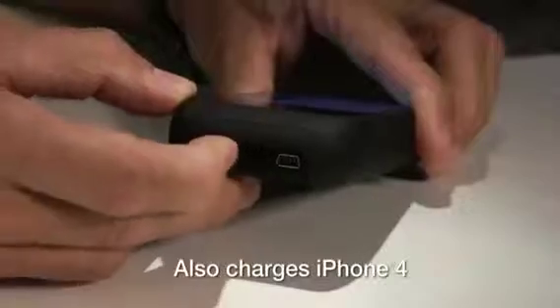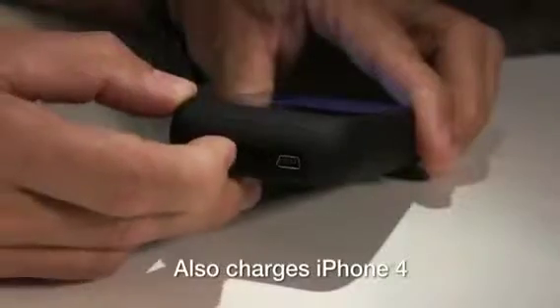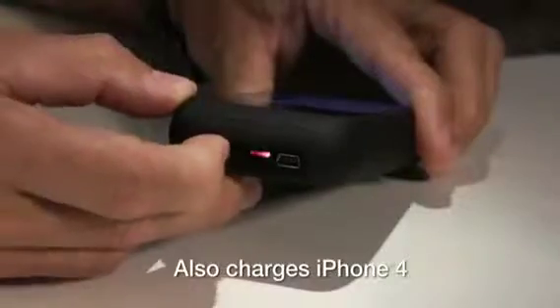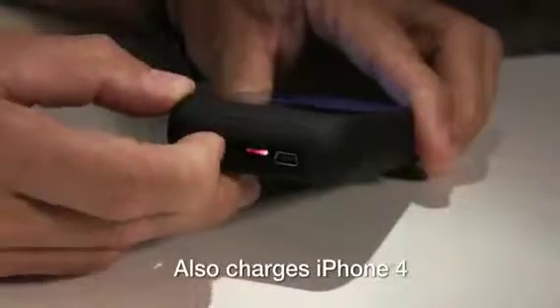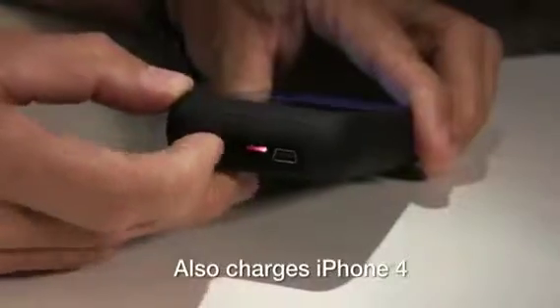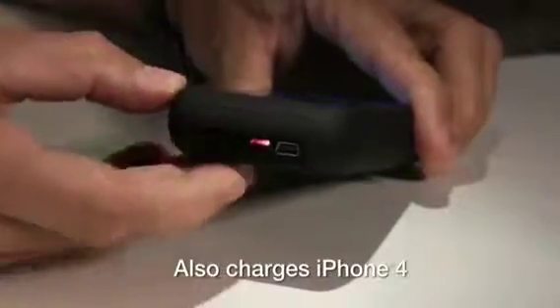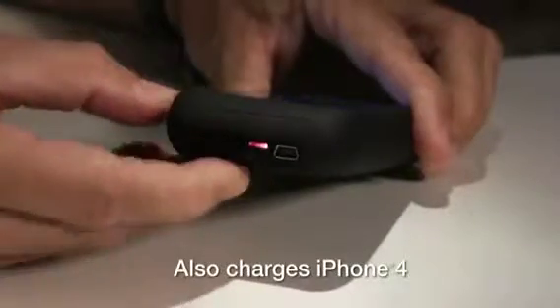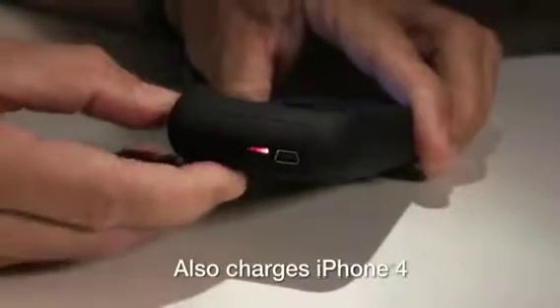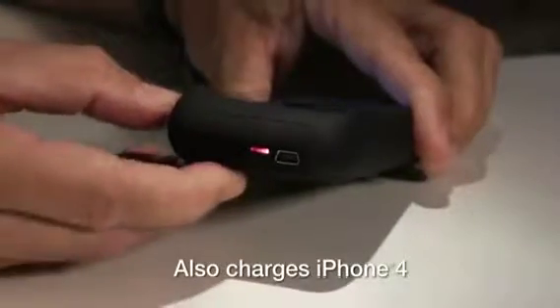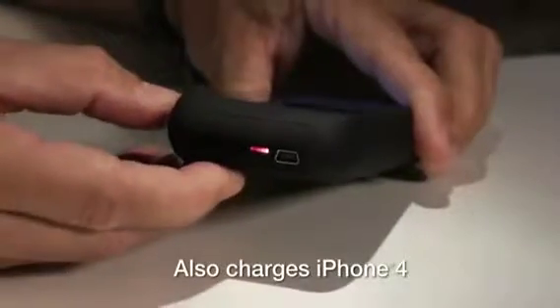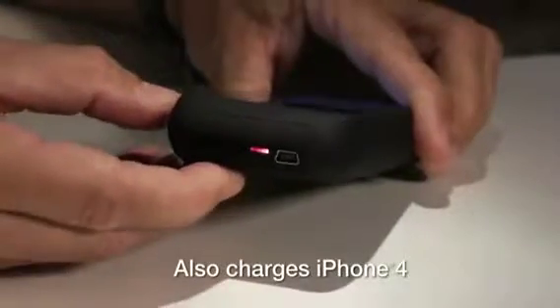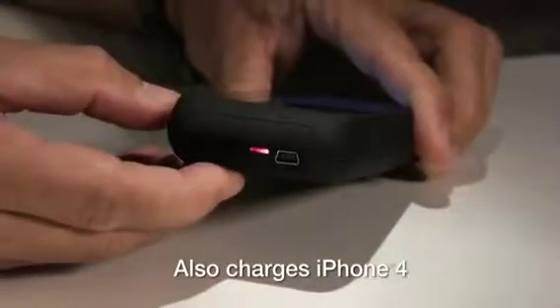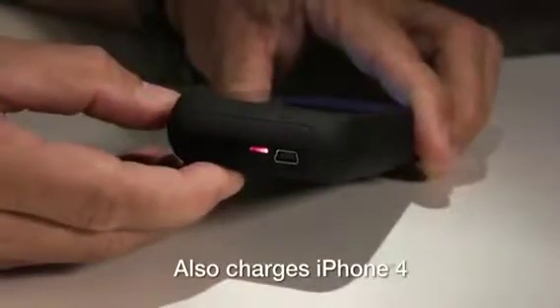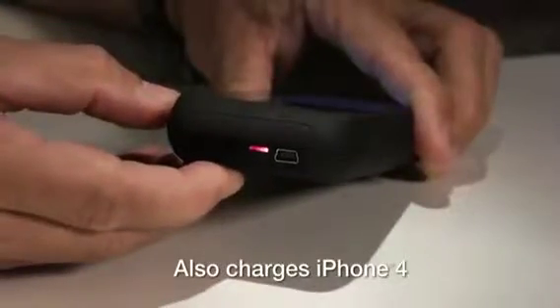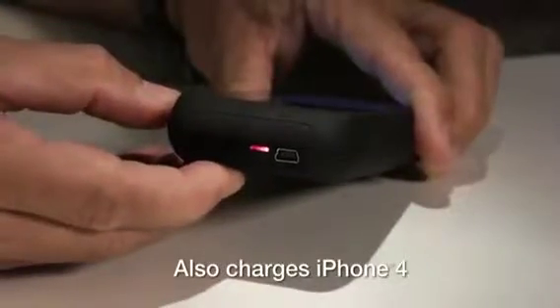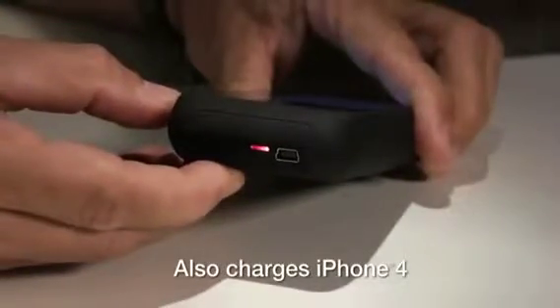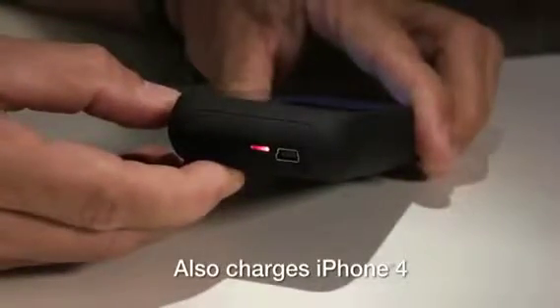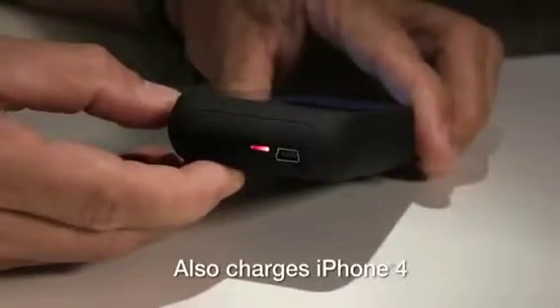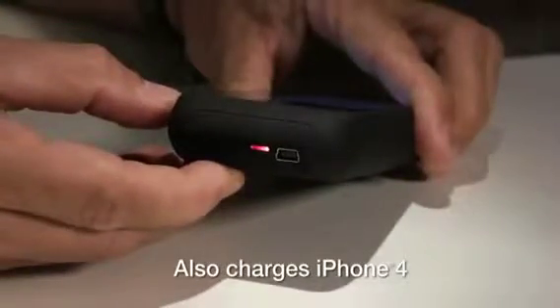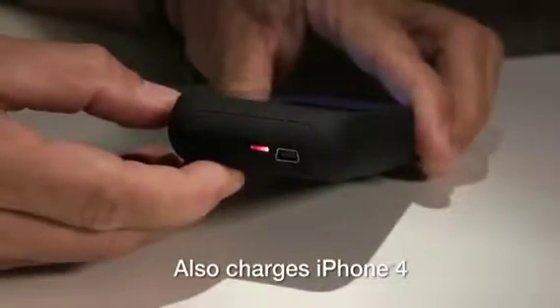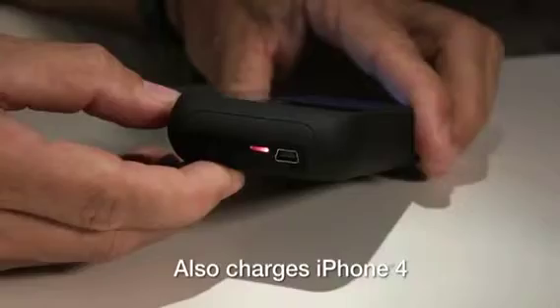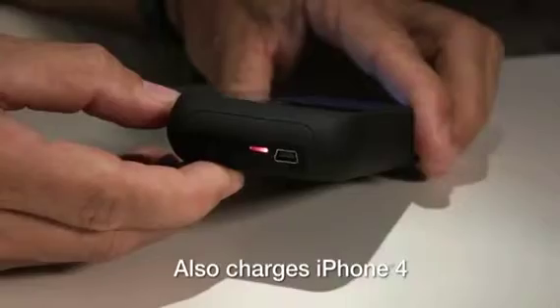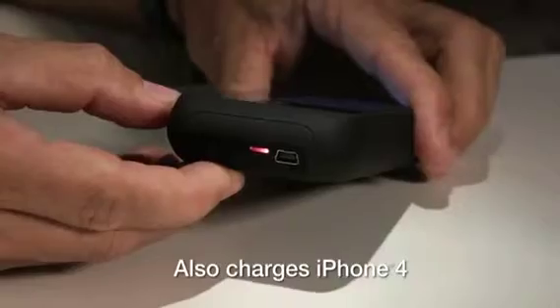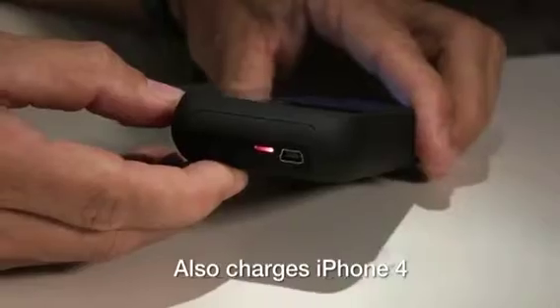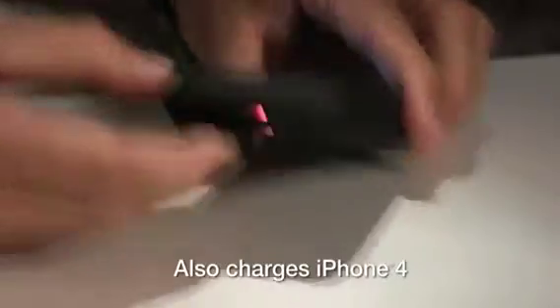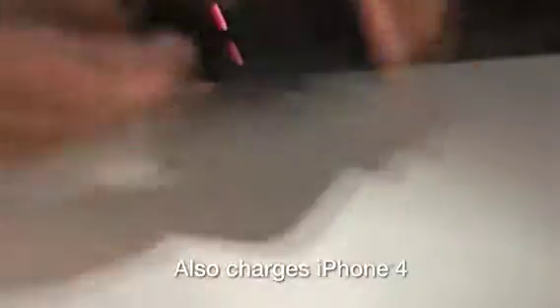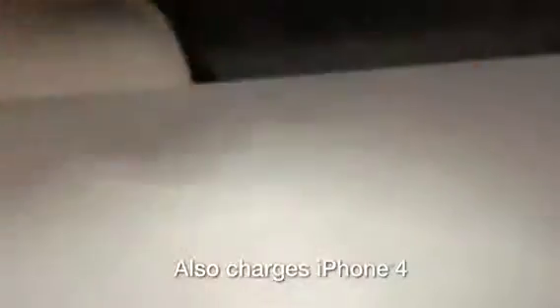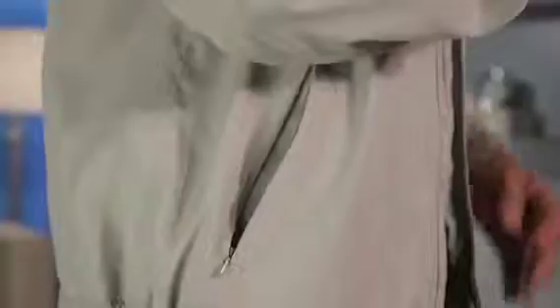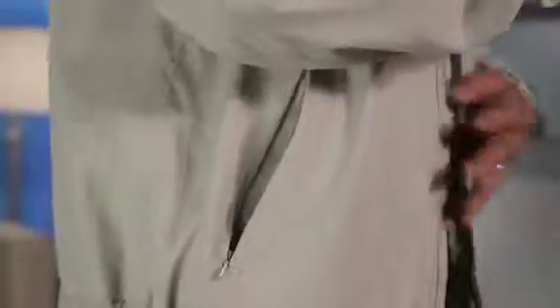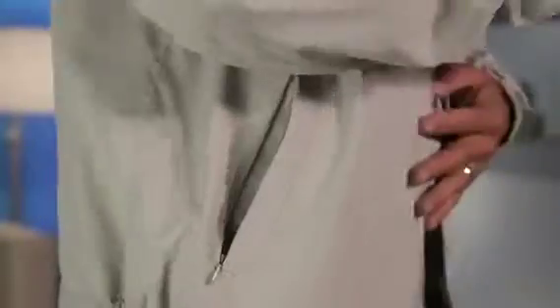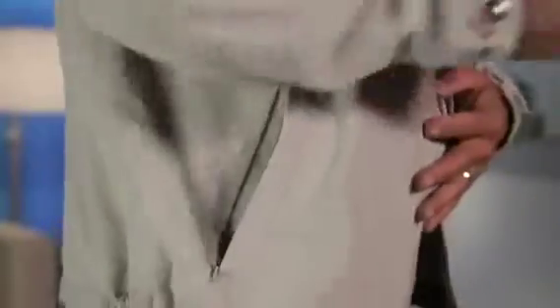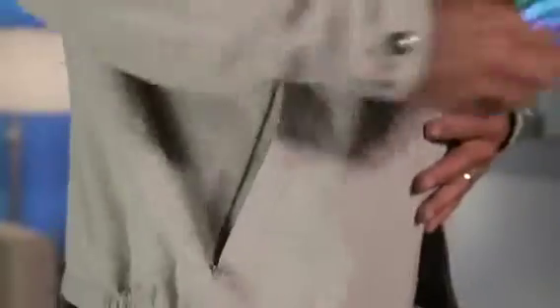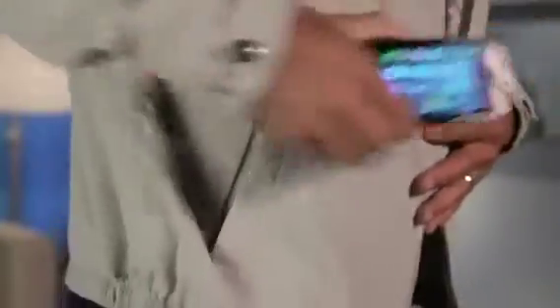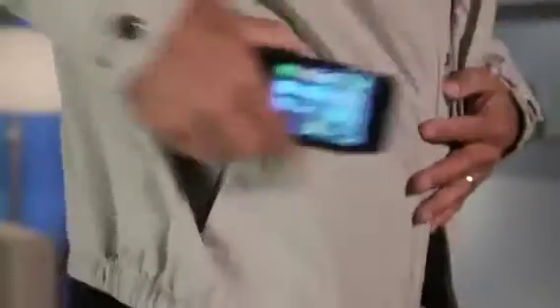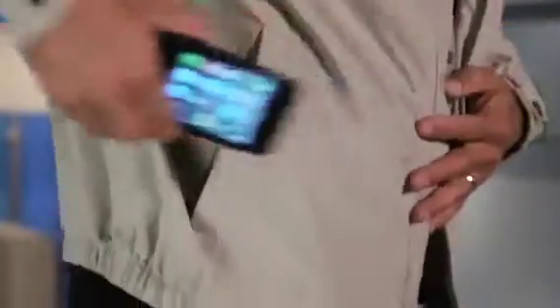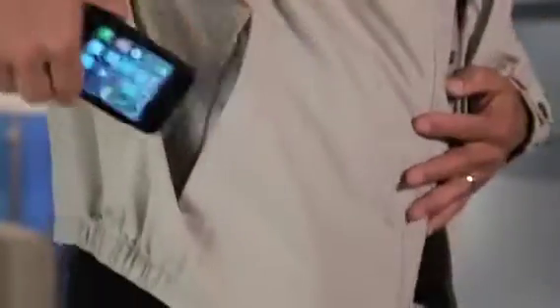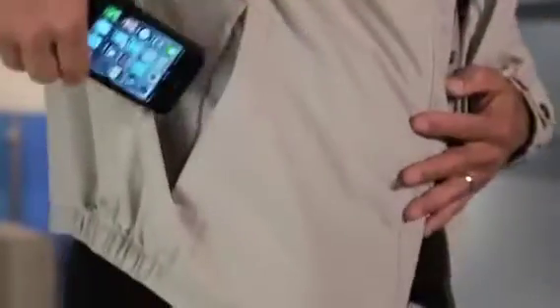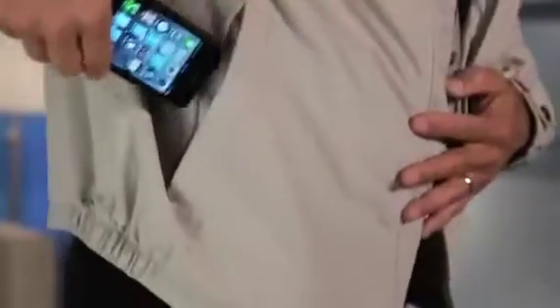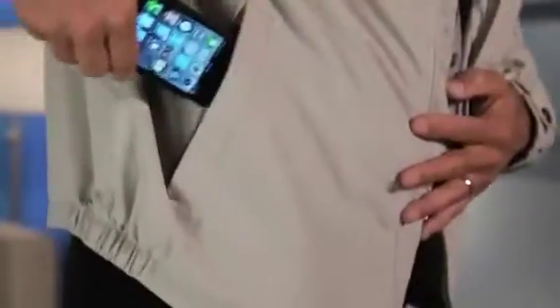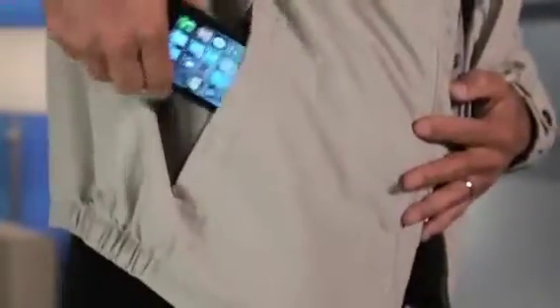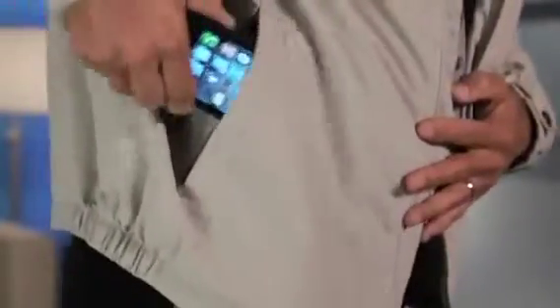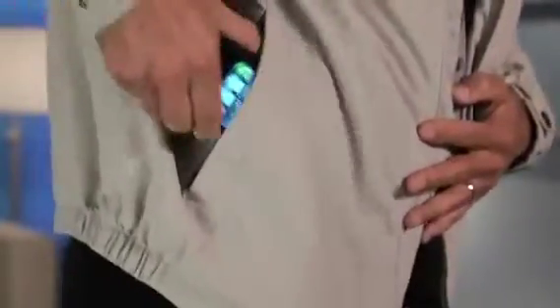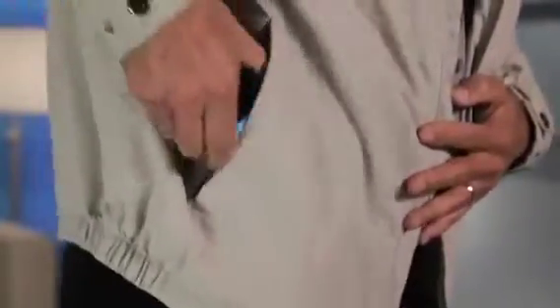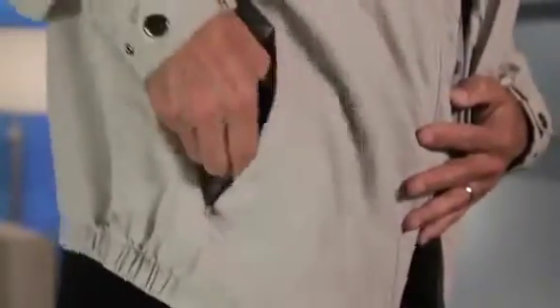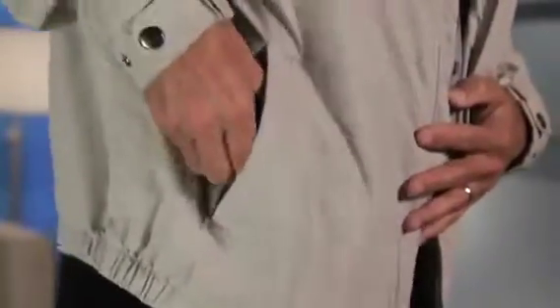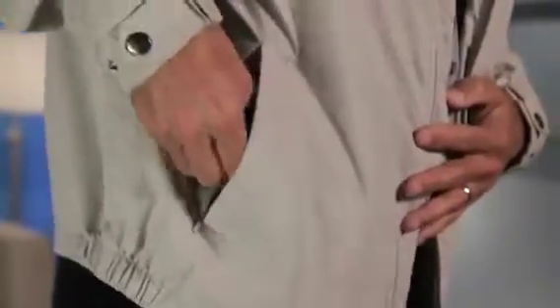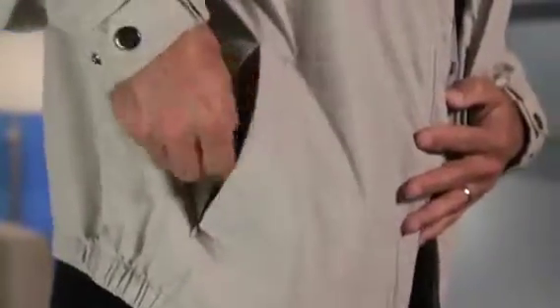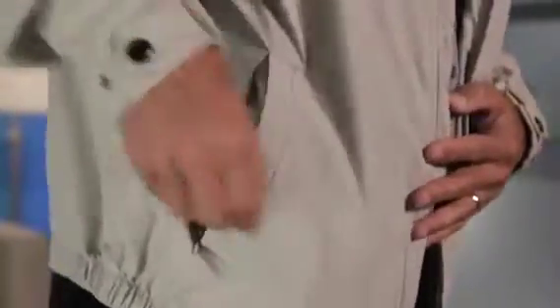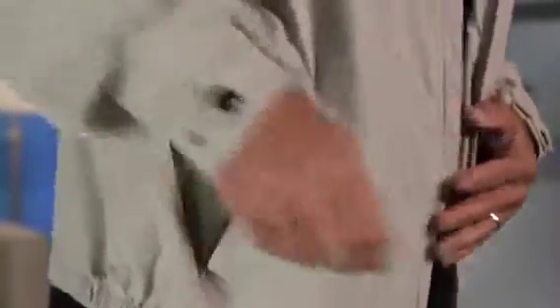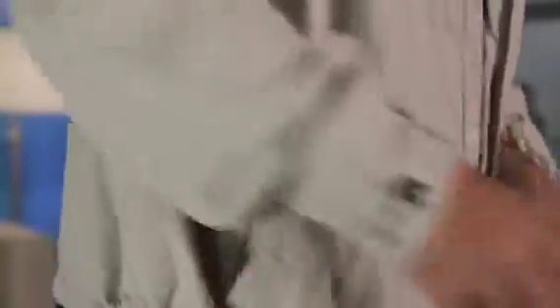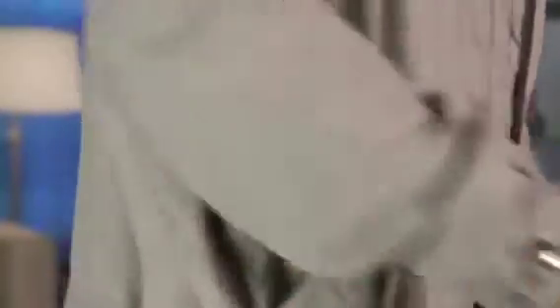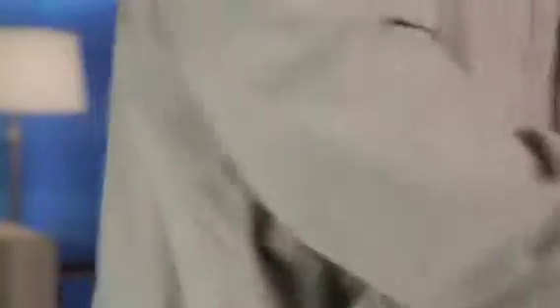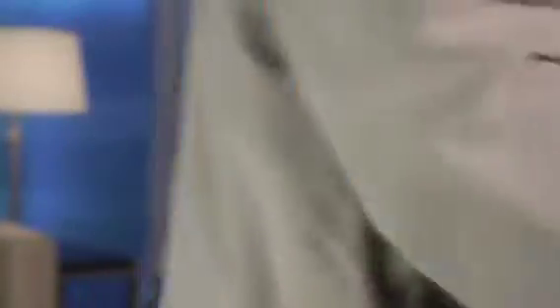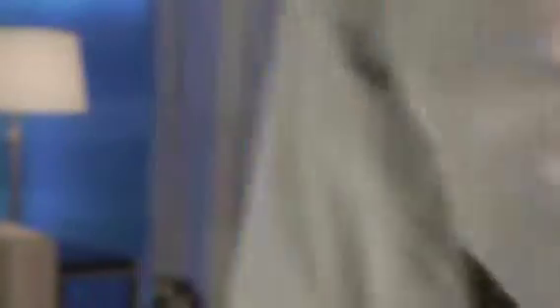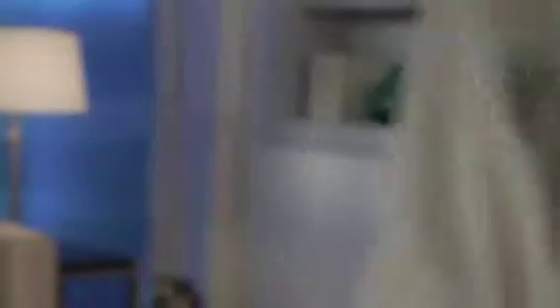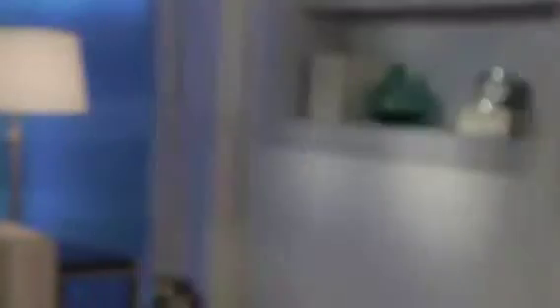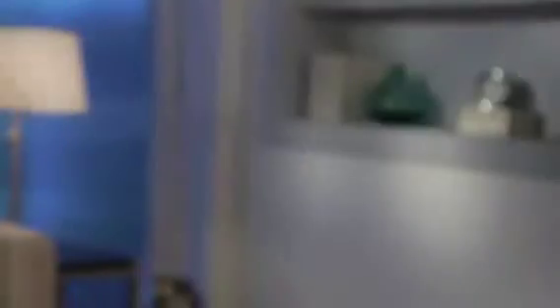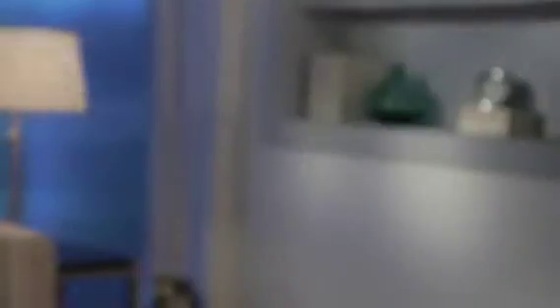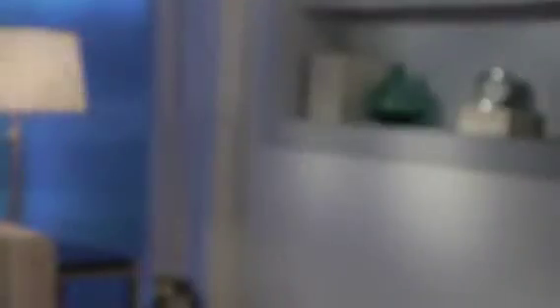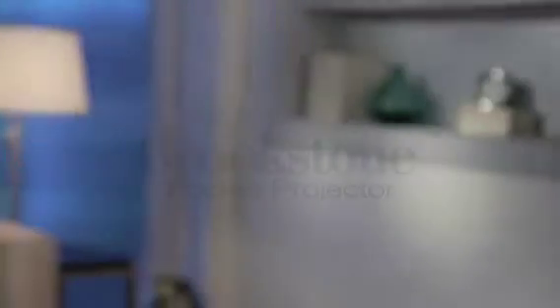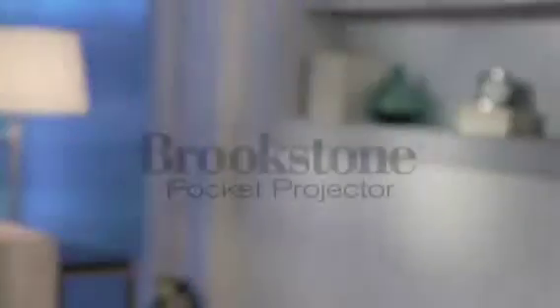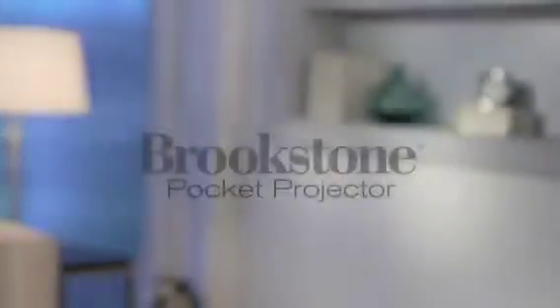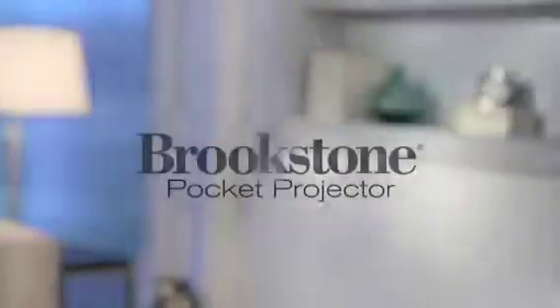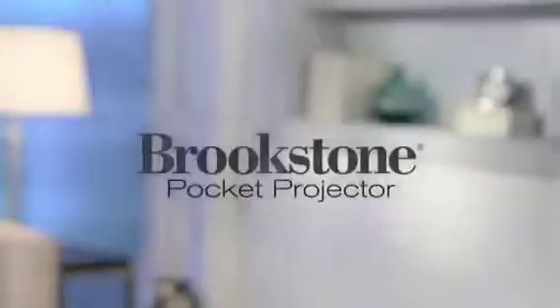And the projector even charges your iPhone. Pocket Projector, for video on-the-go. Available only at Brookstone.